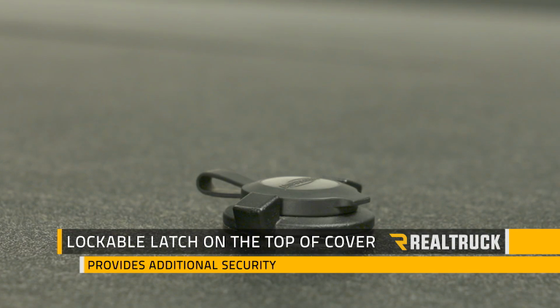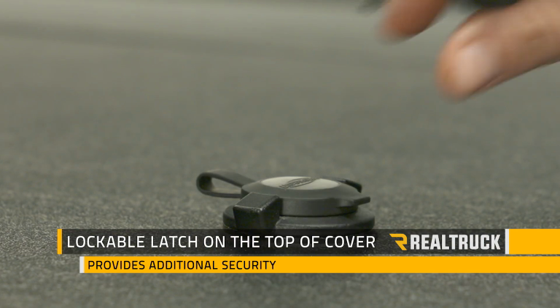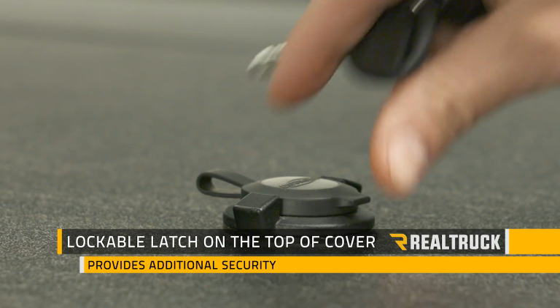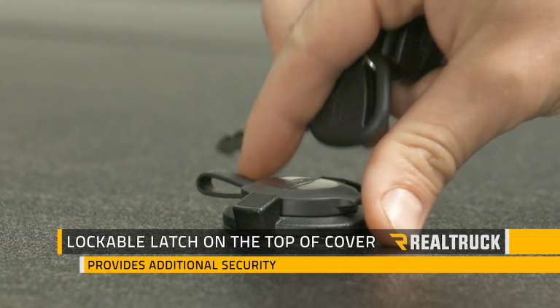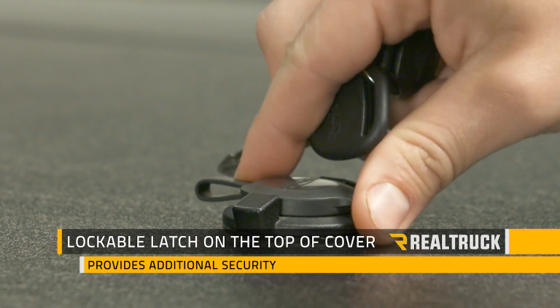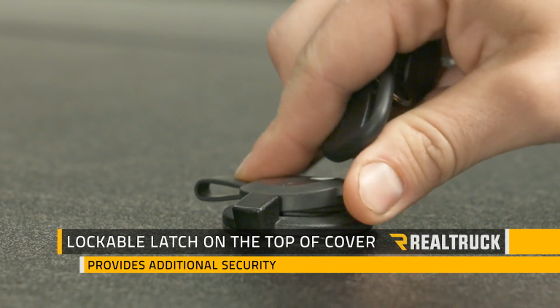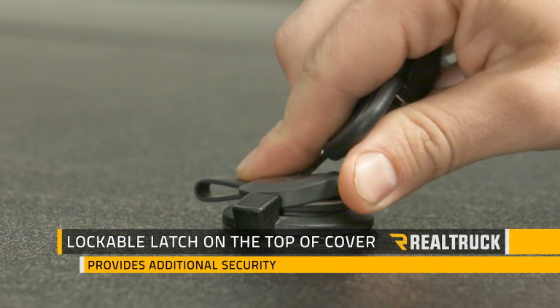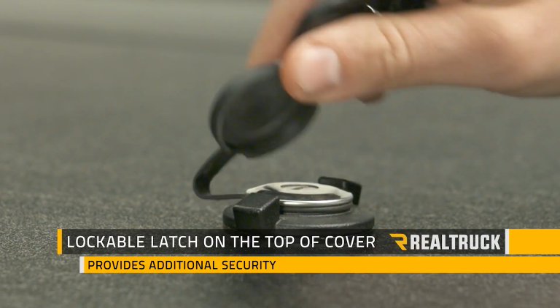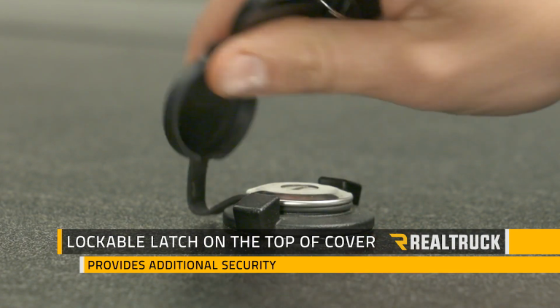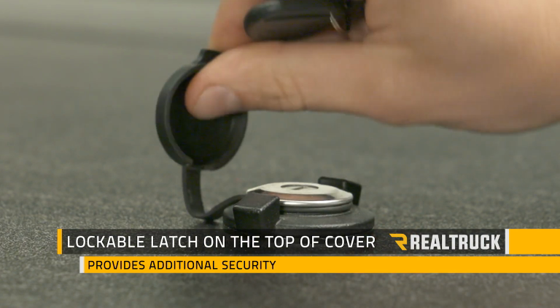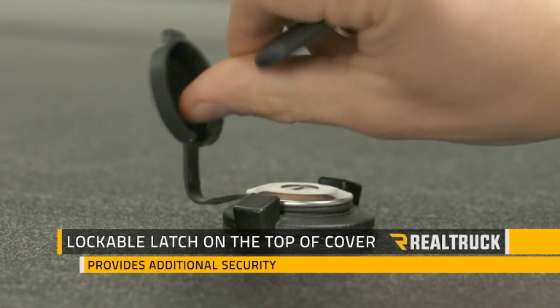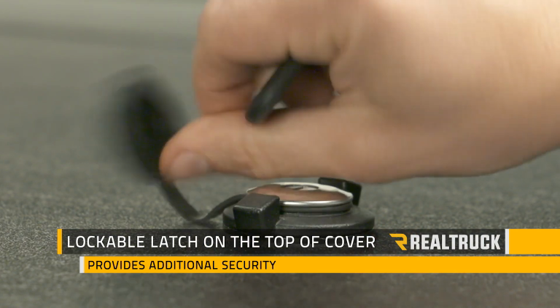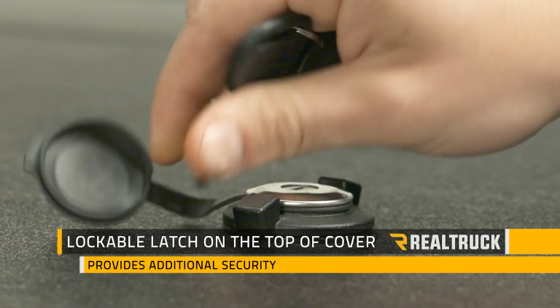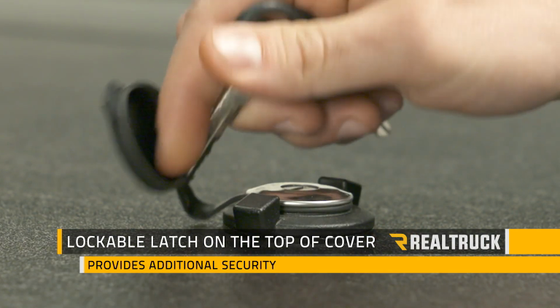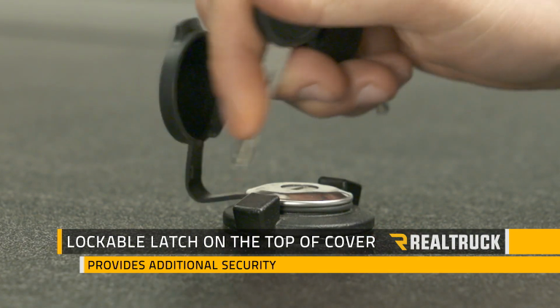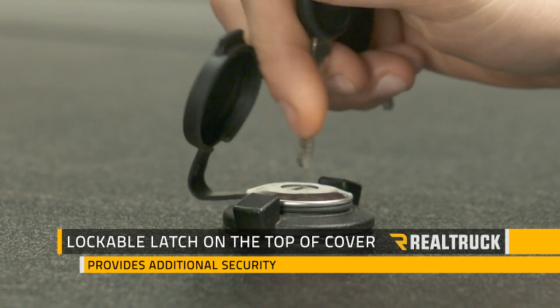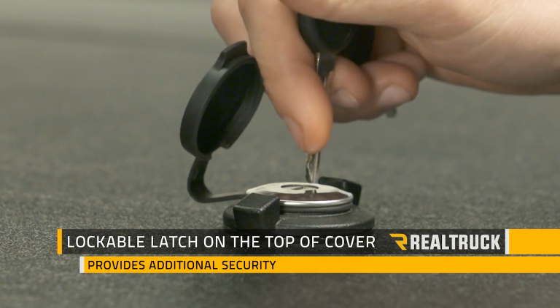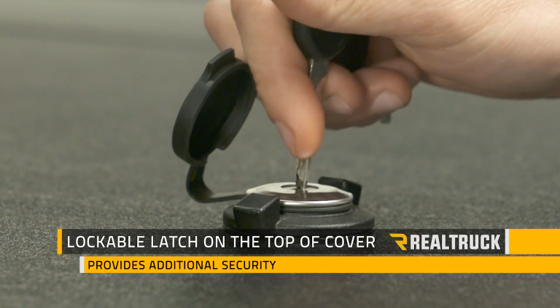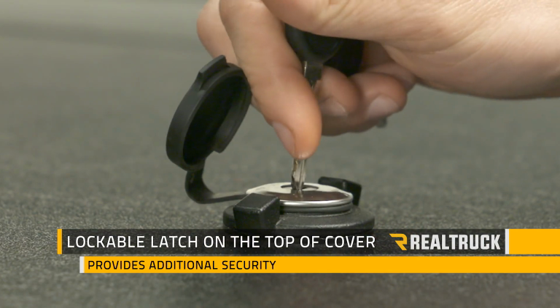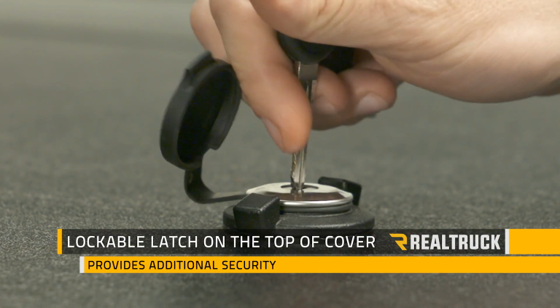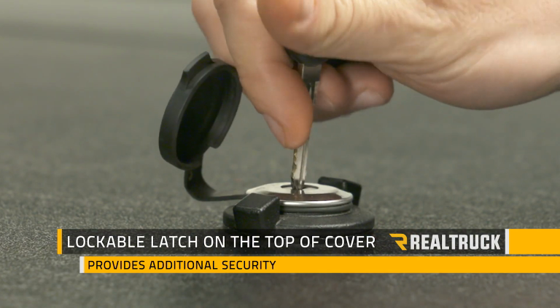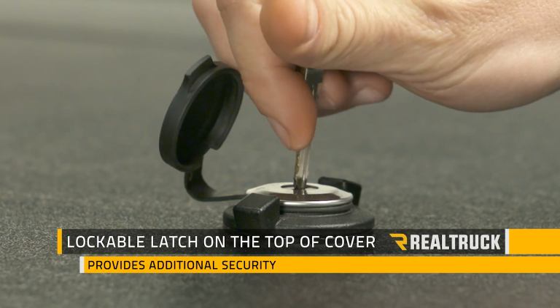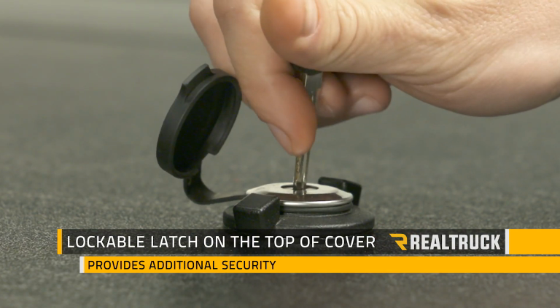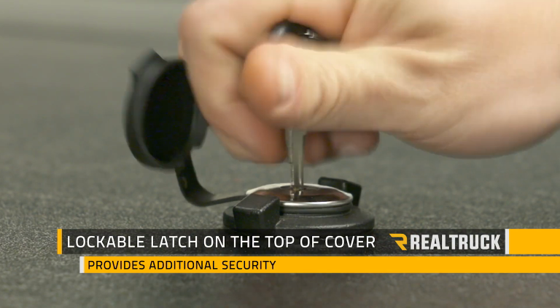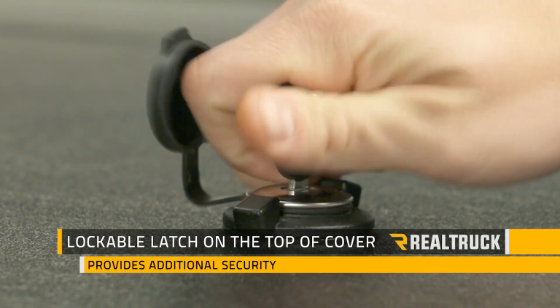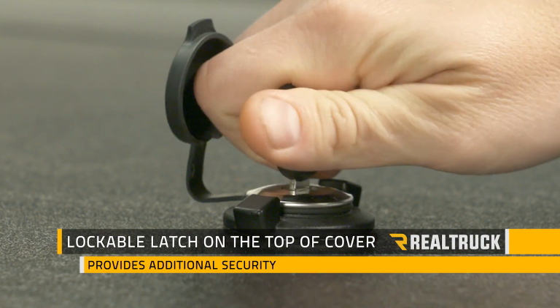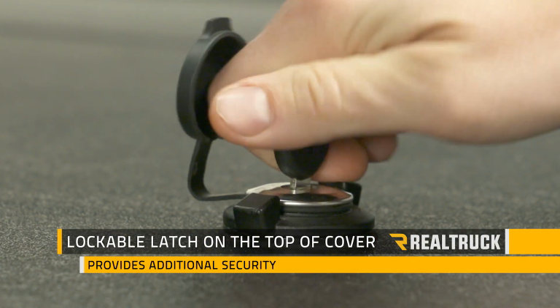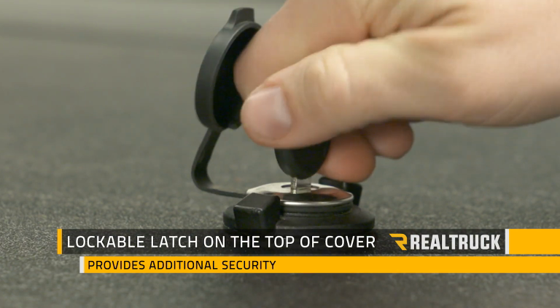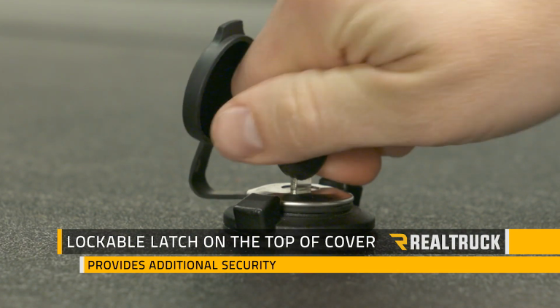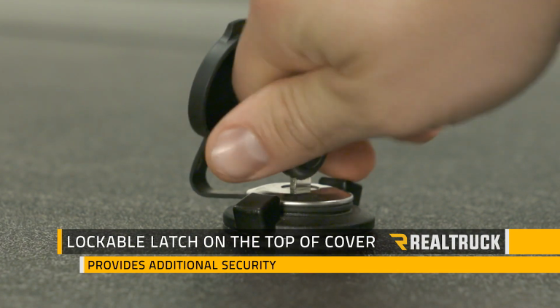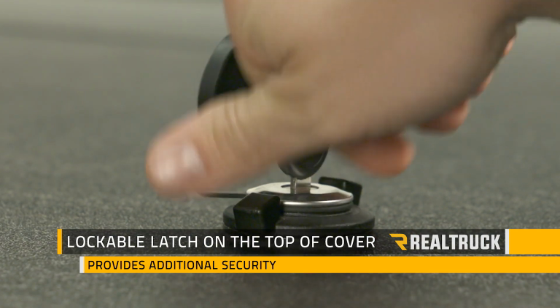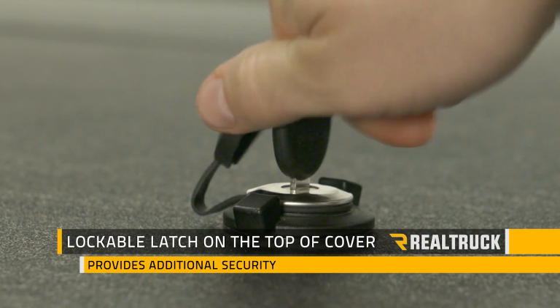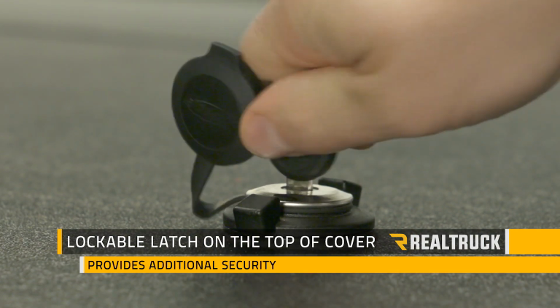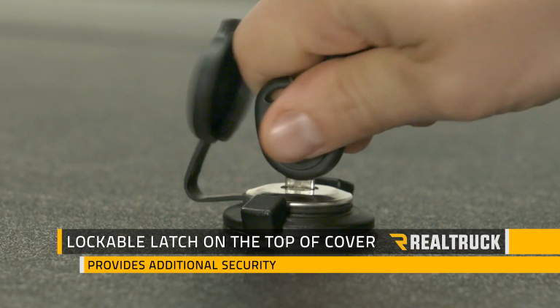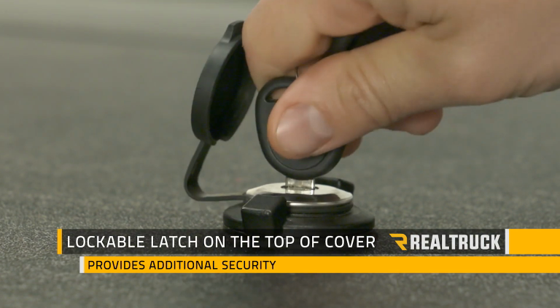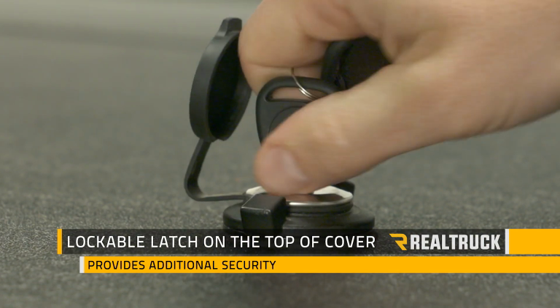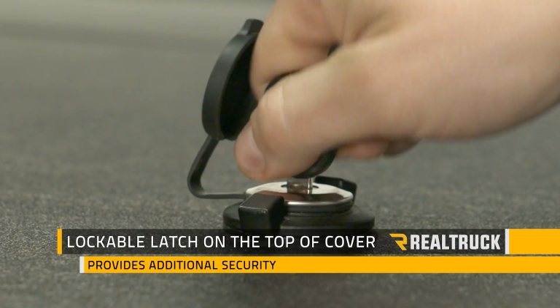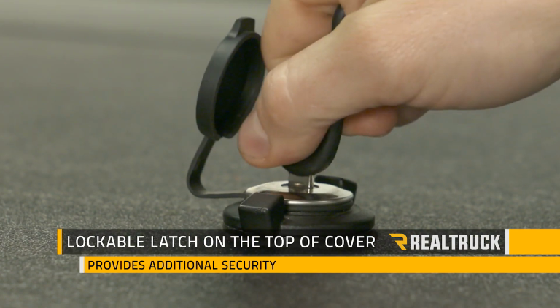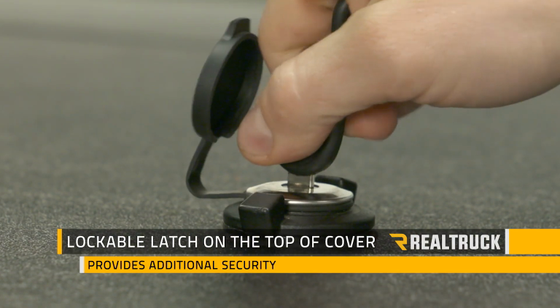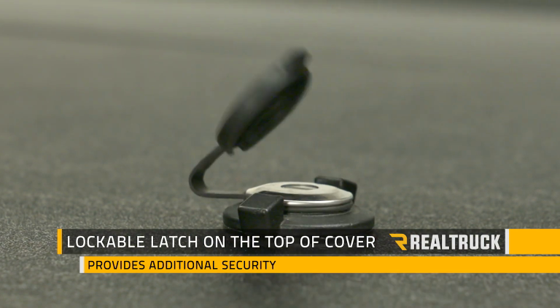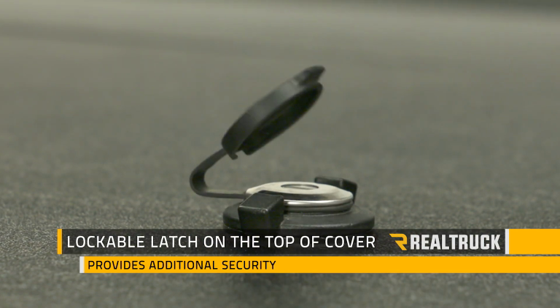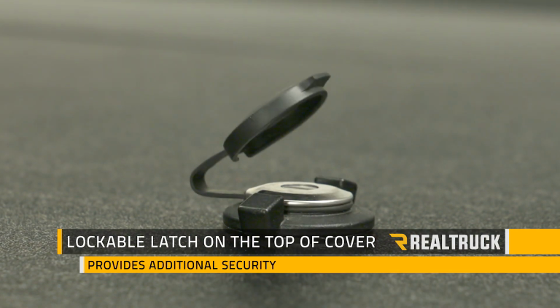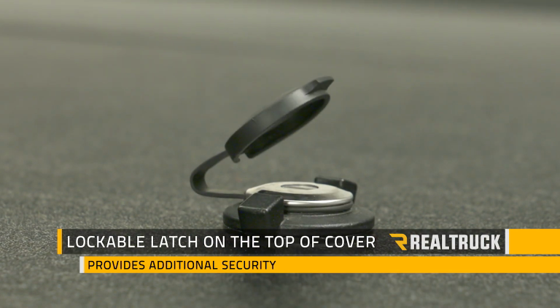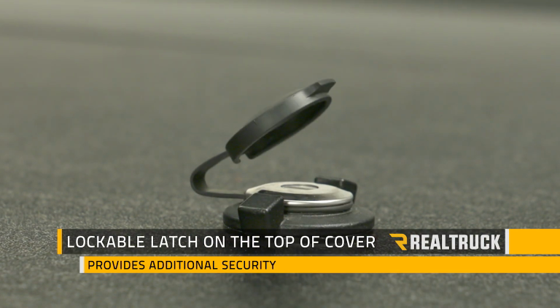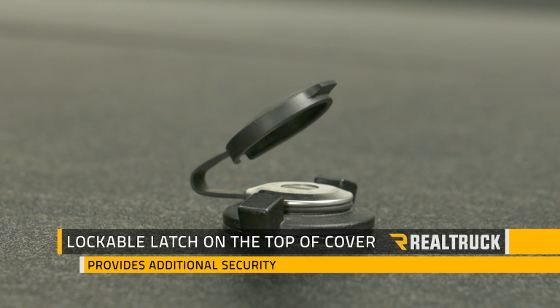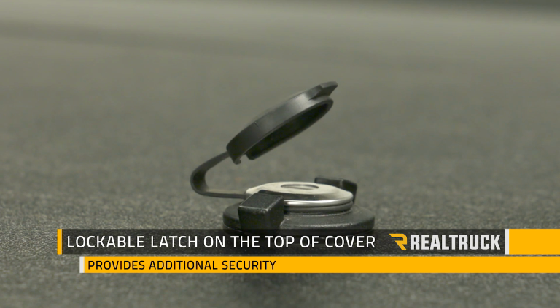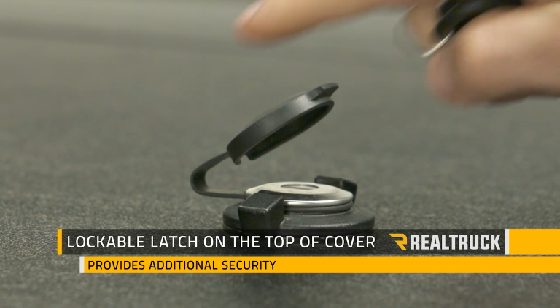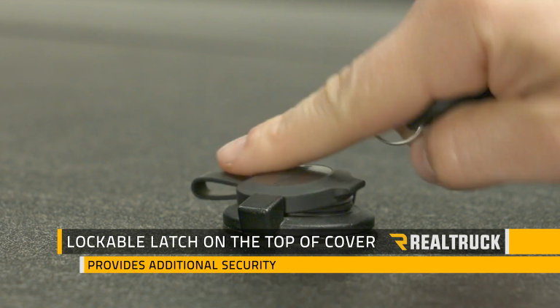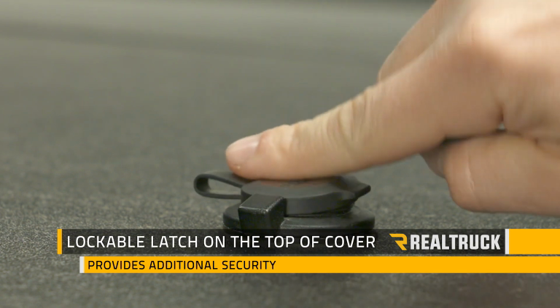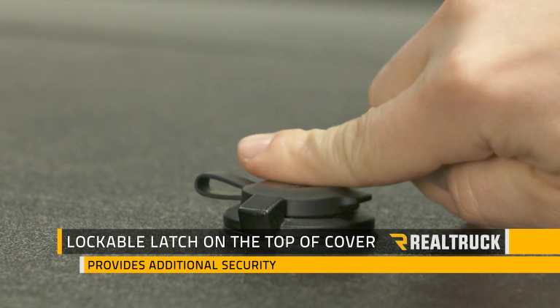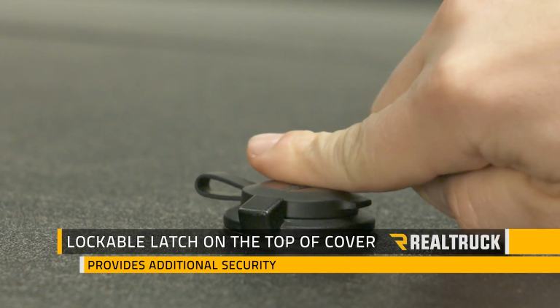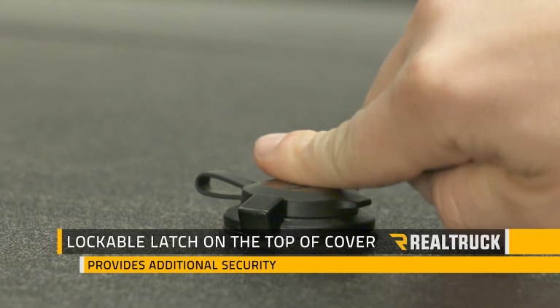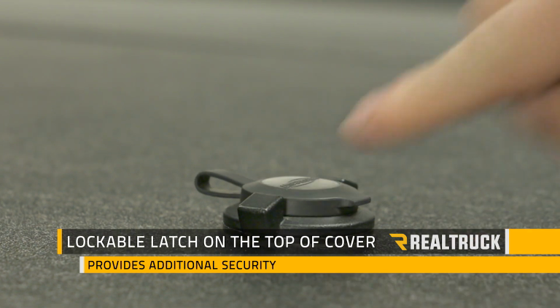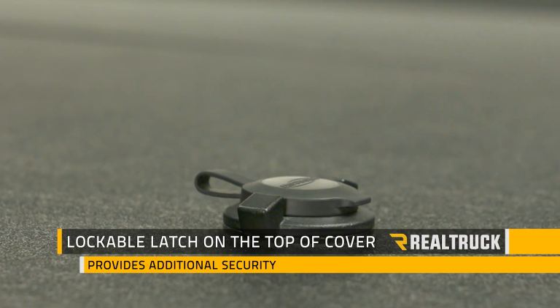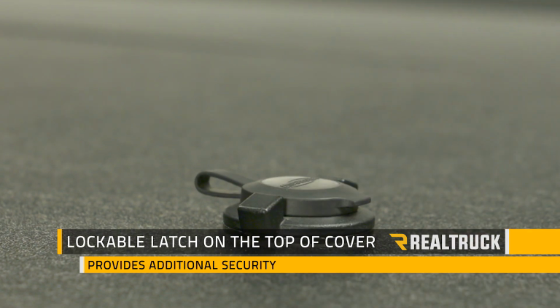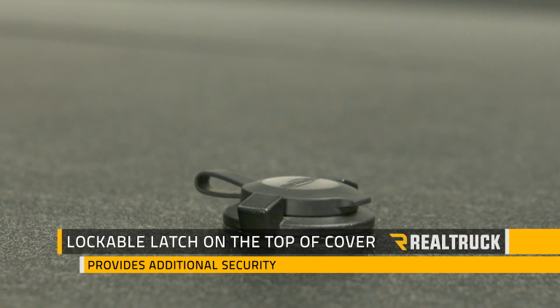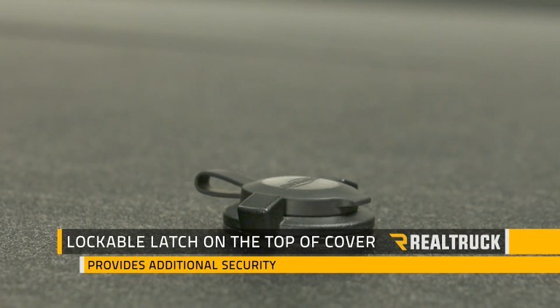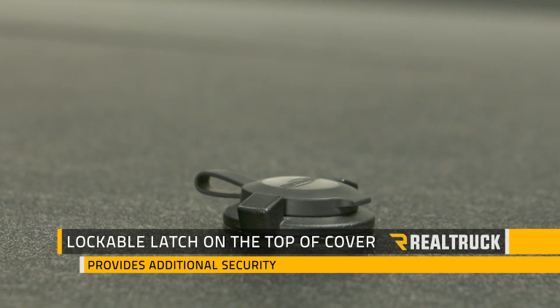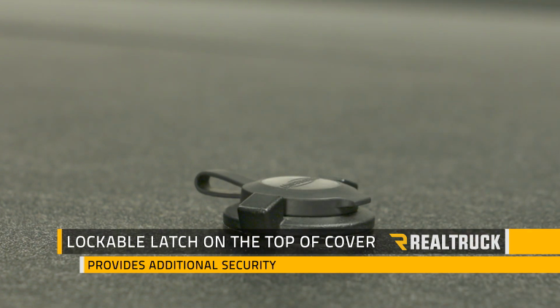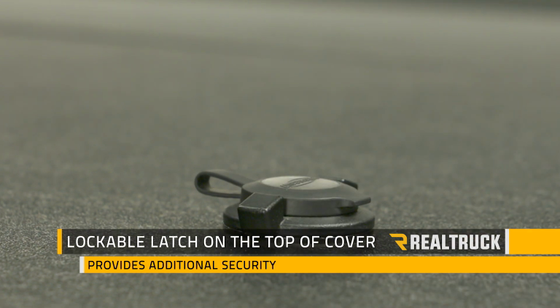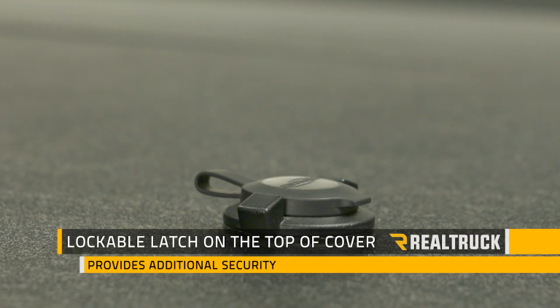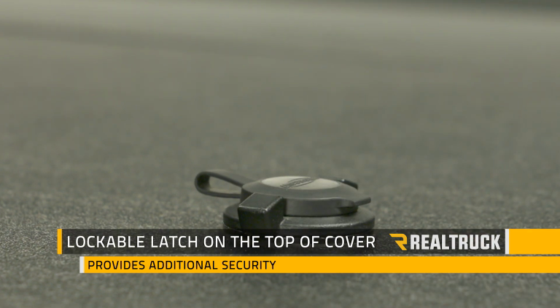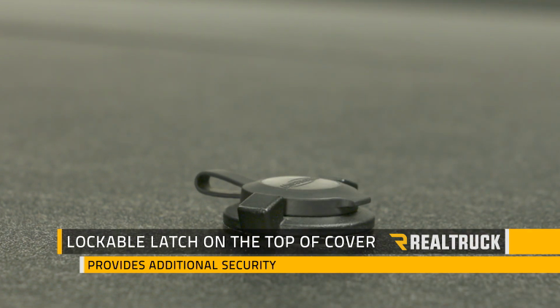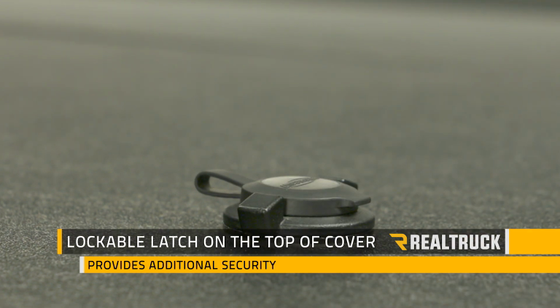The latch at the top is also going to be a single point lock that is going to come with two keys, and that's going to give you an extra level of security for your cargo.